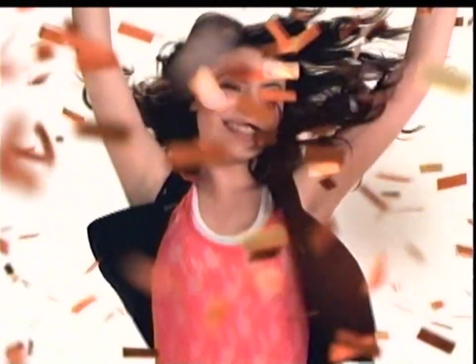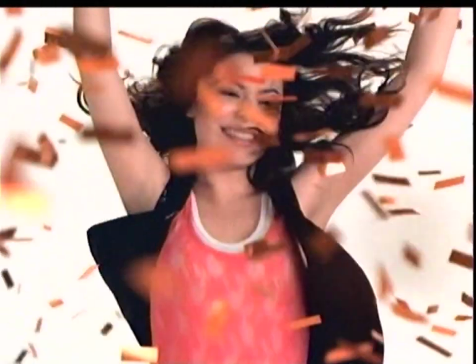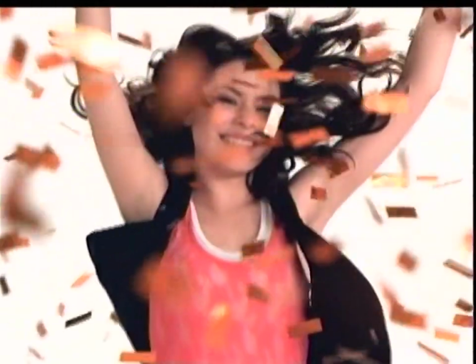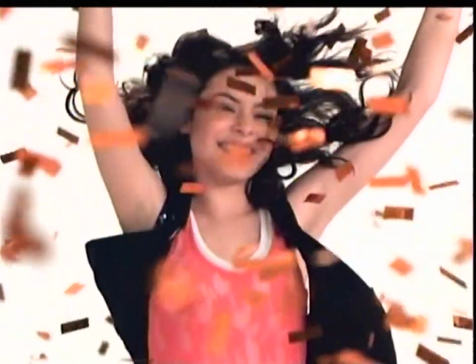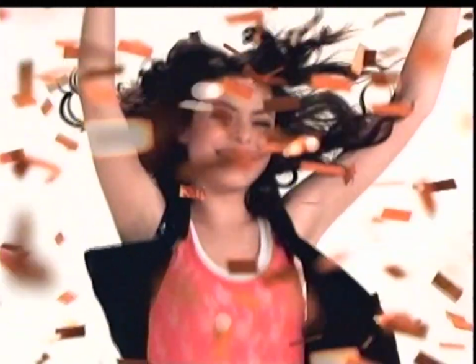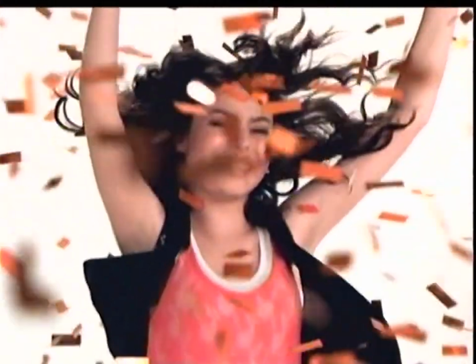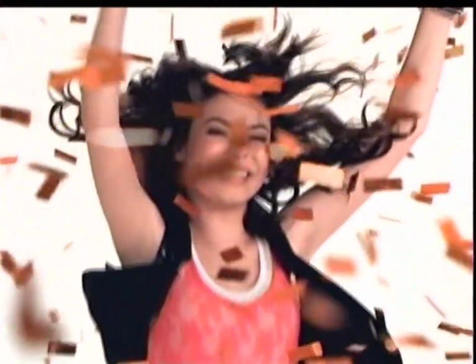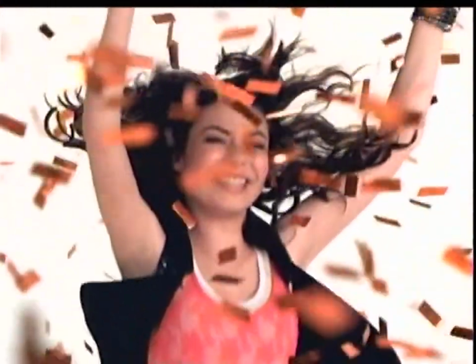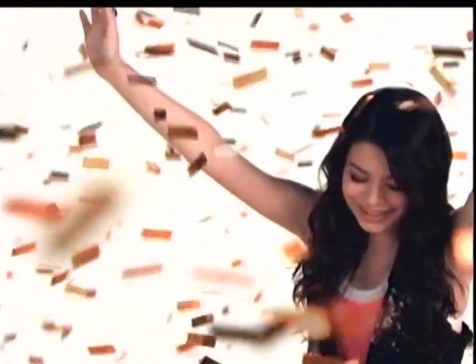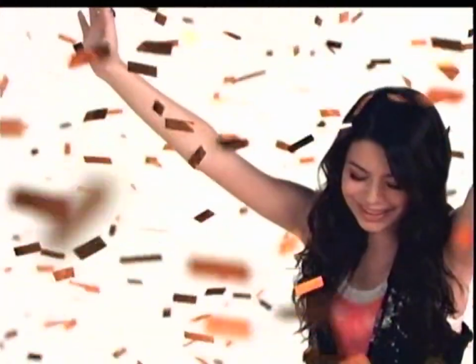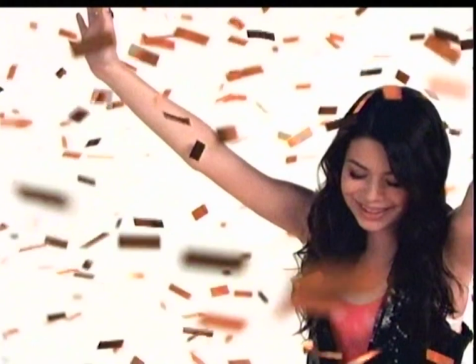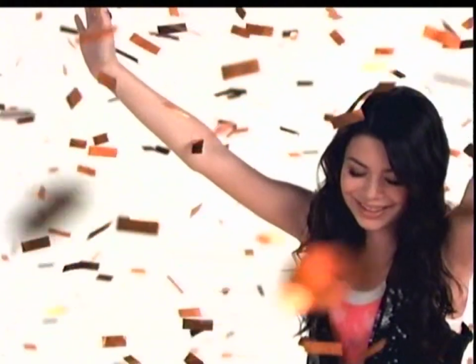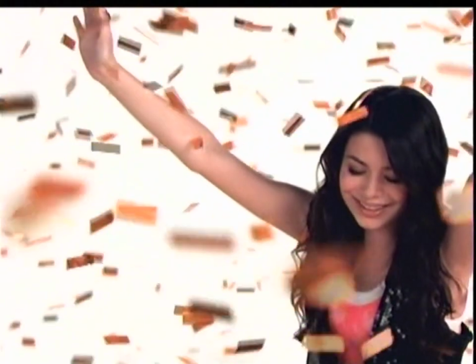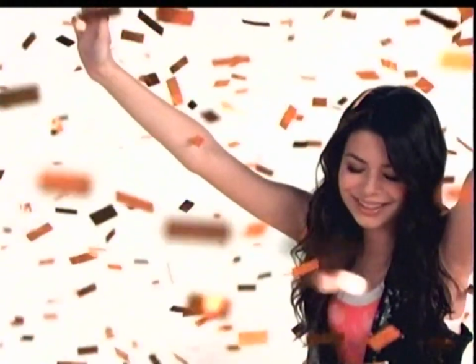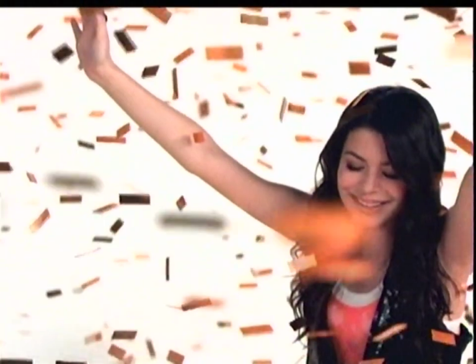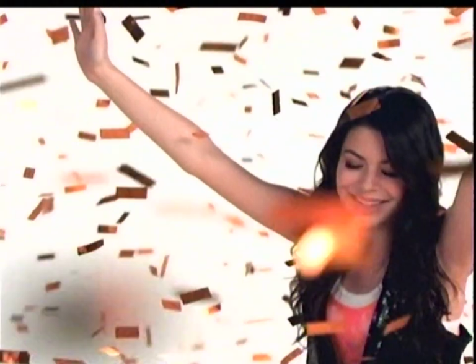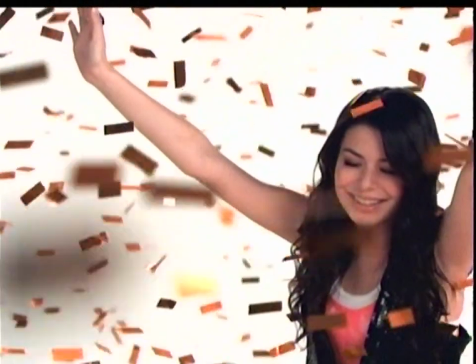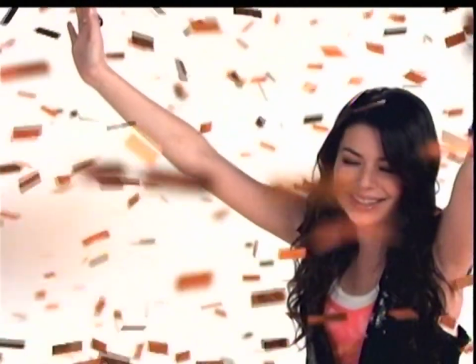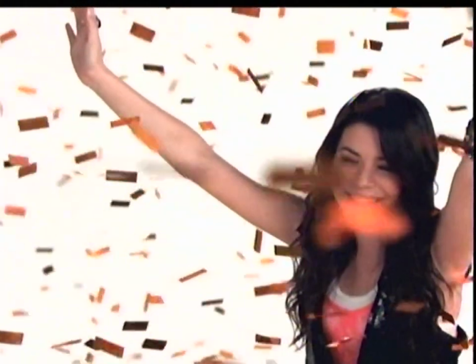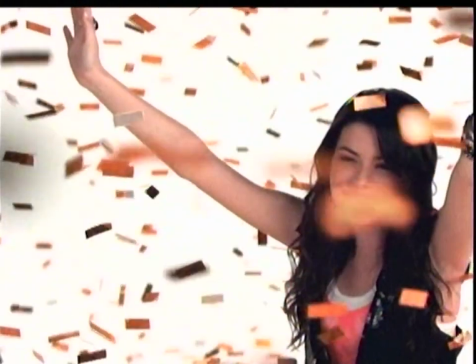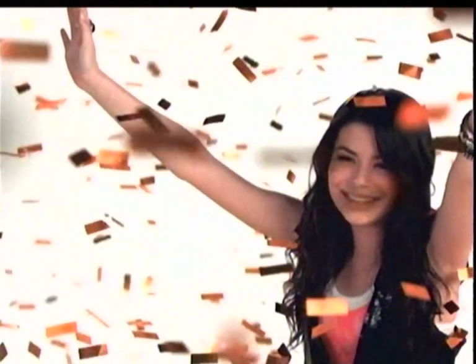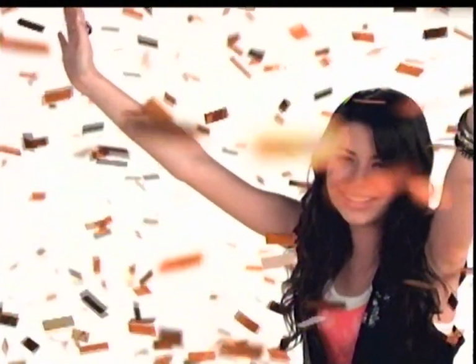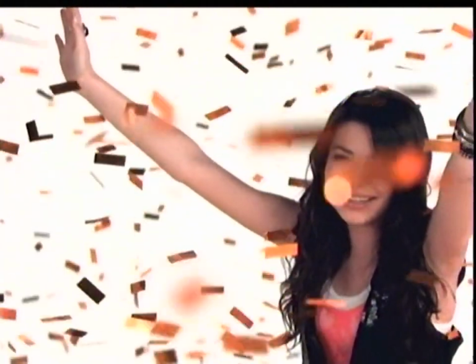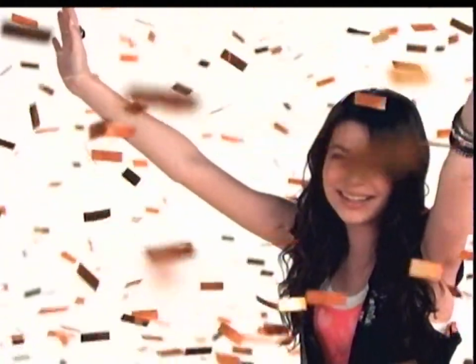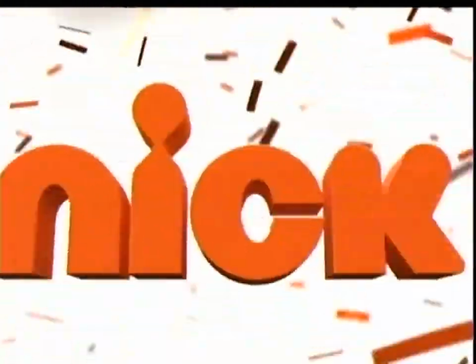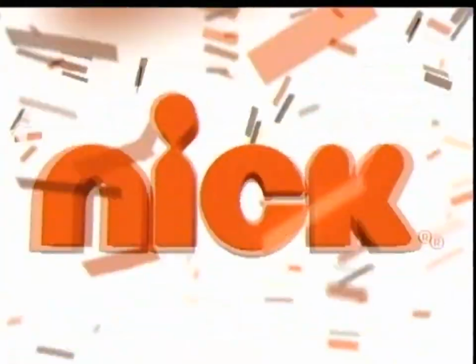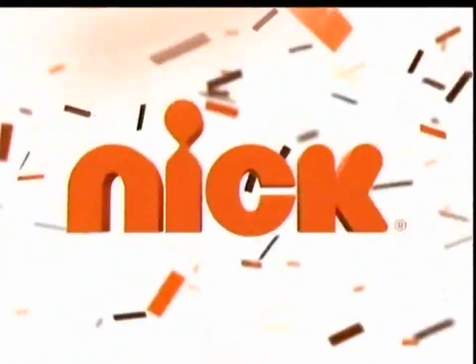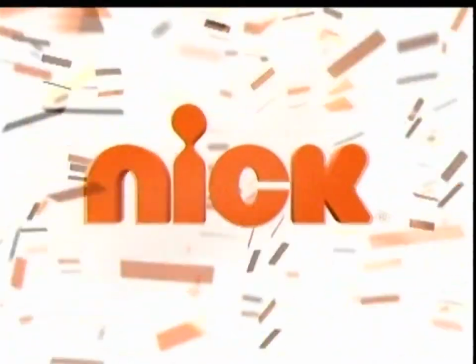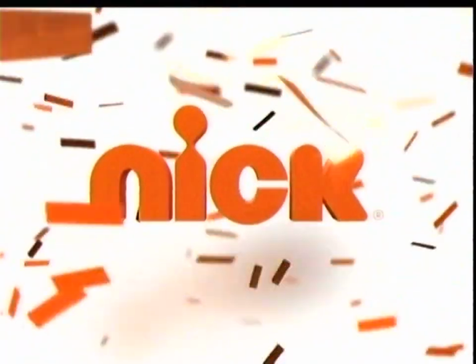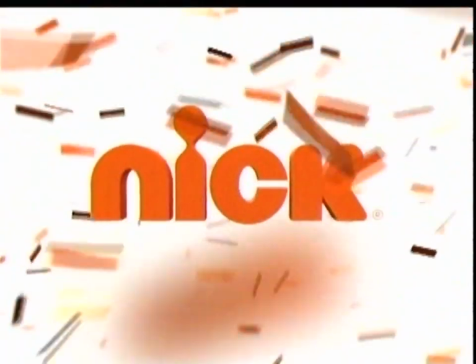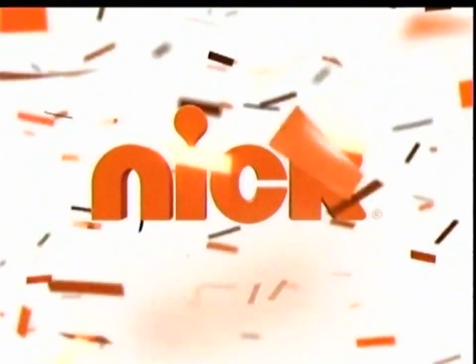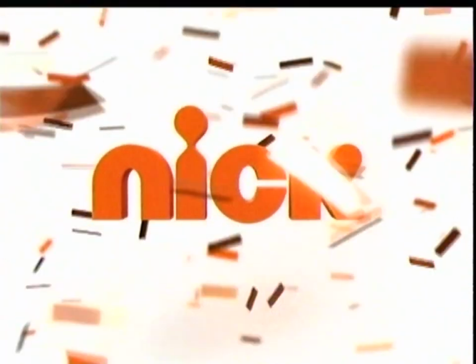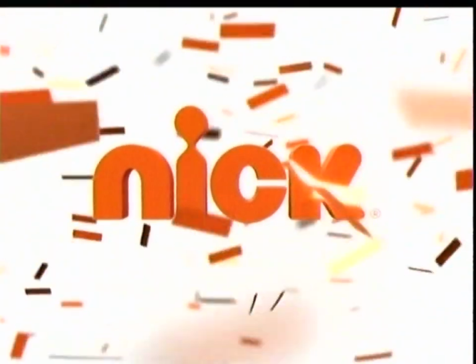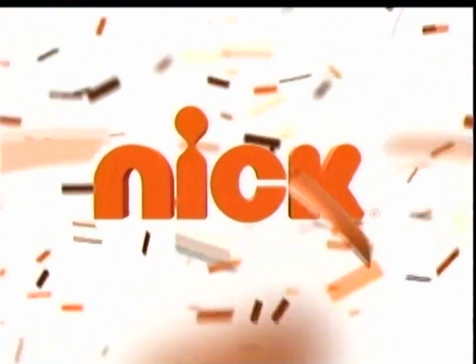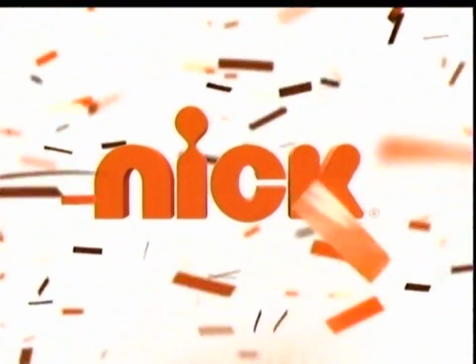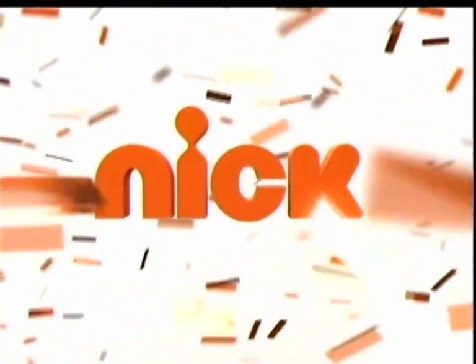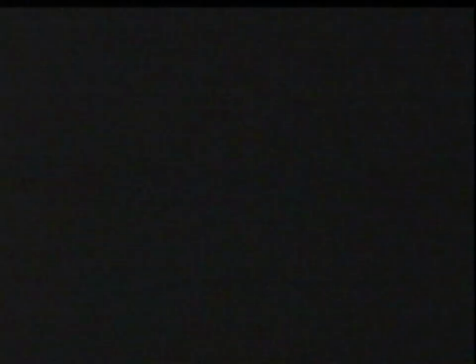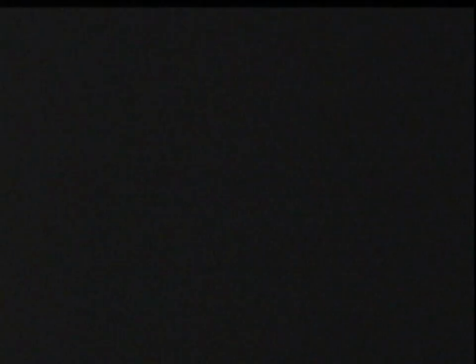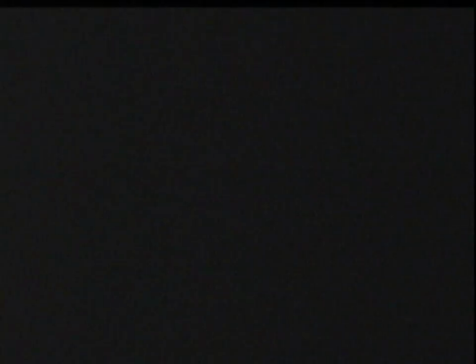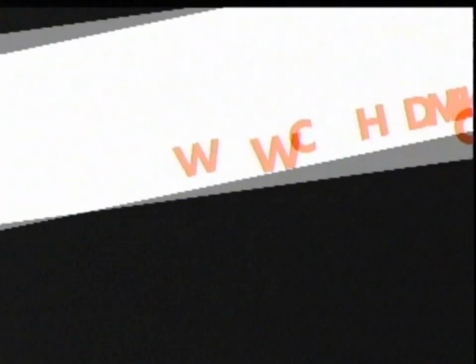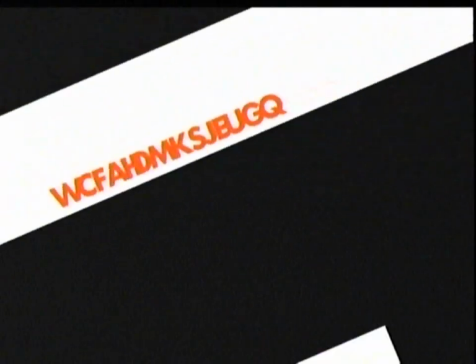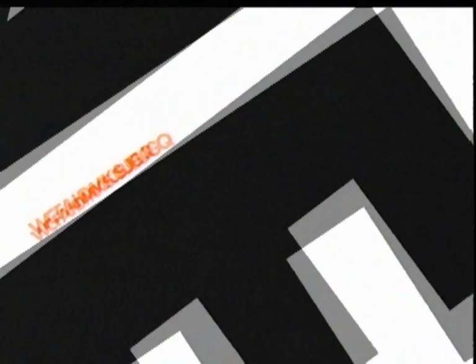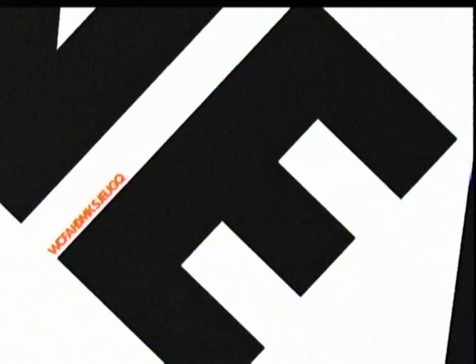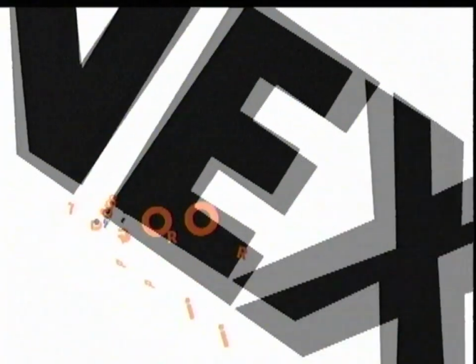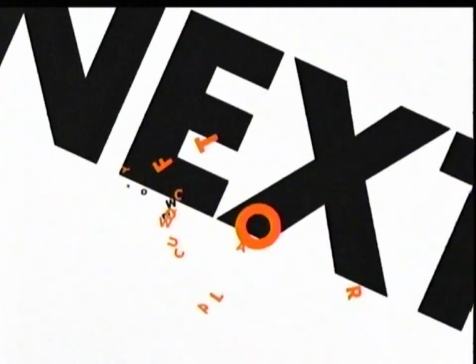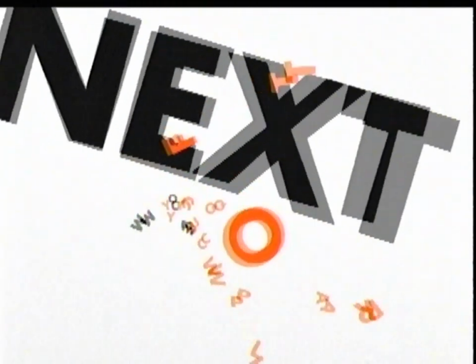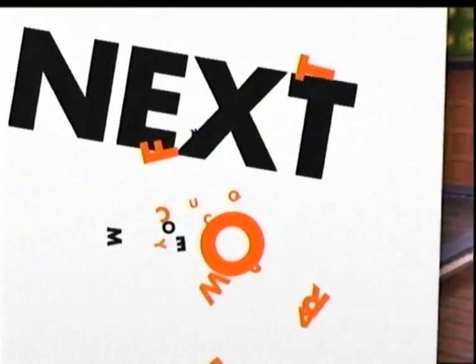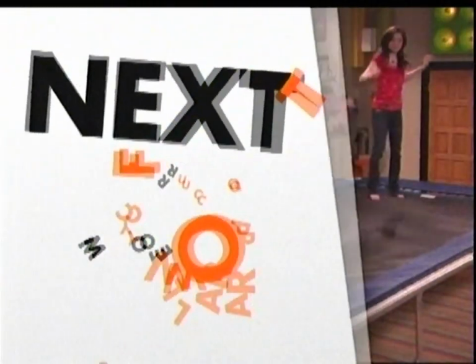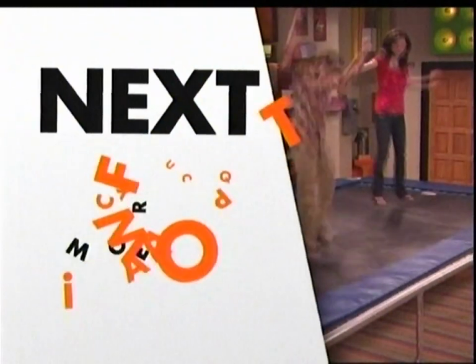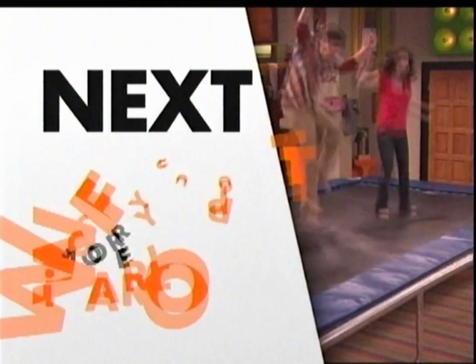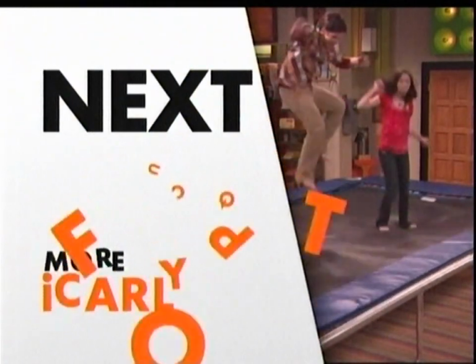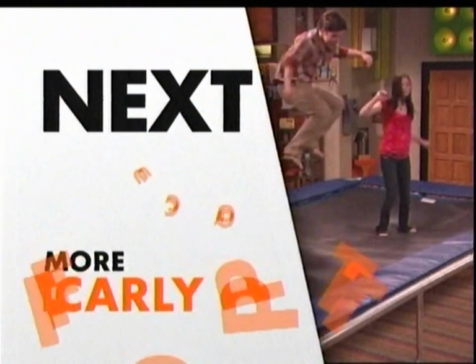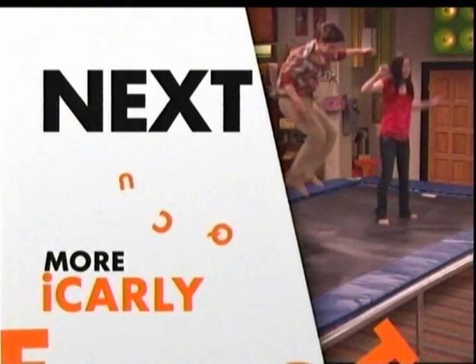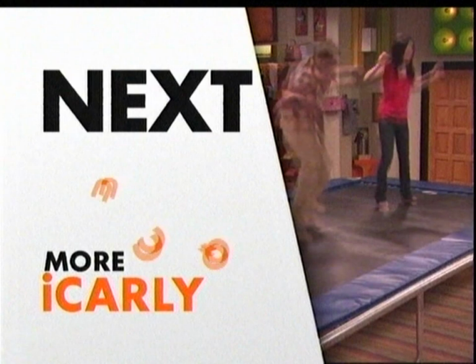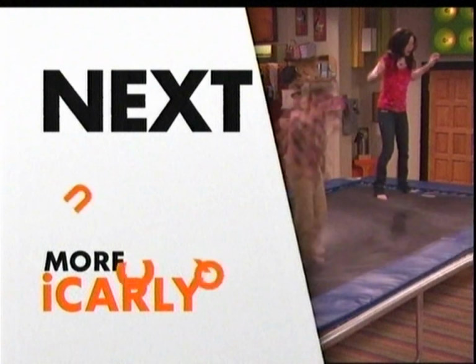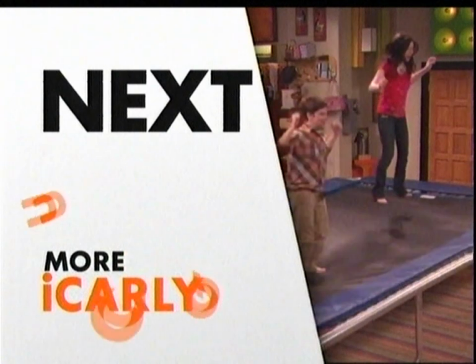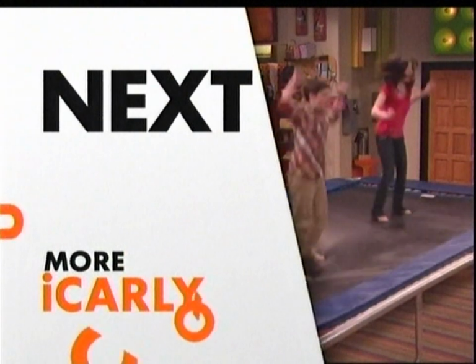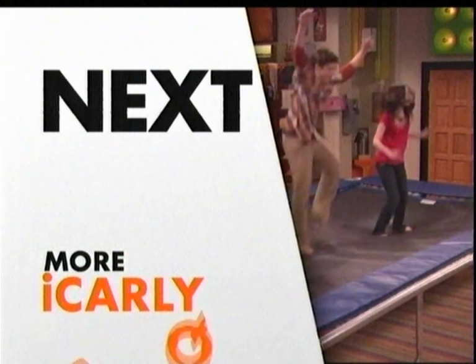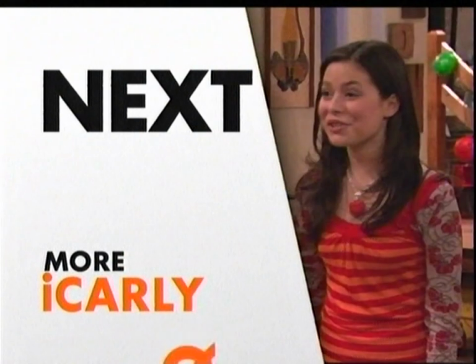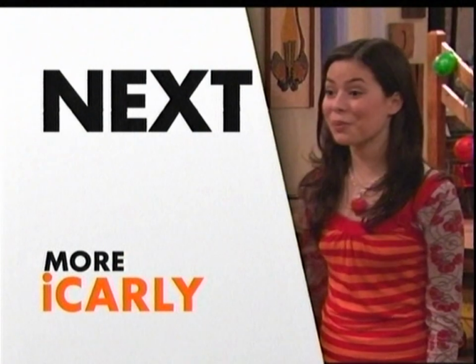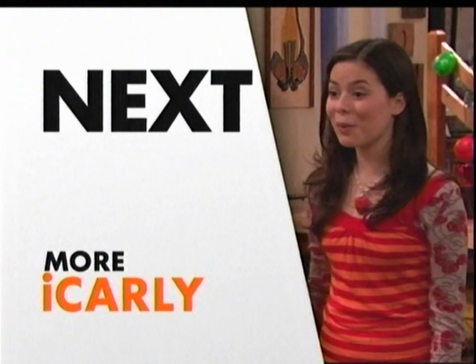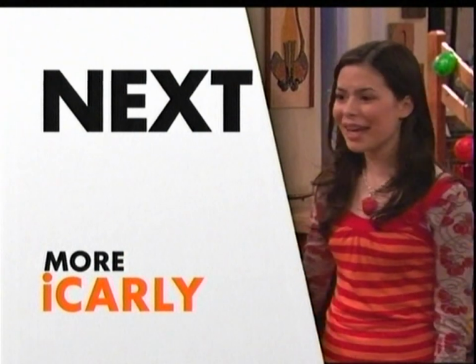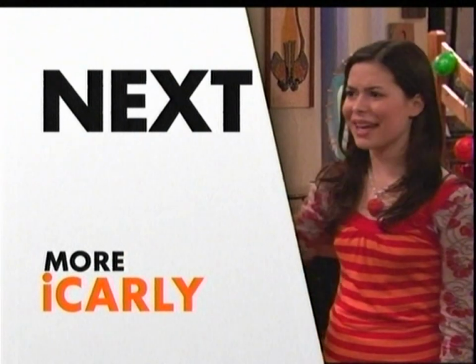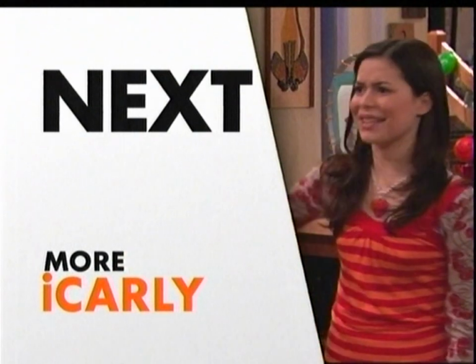Now here's more iCarly on Nick. Up next, it's more iCarly. Sweet.